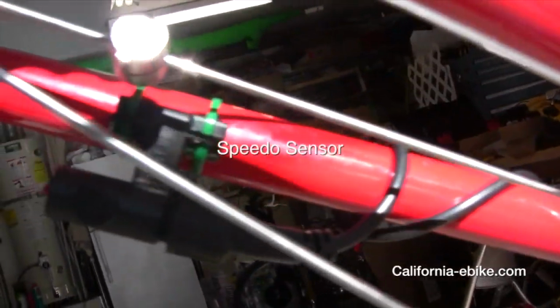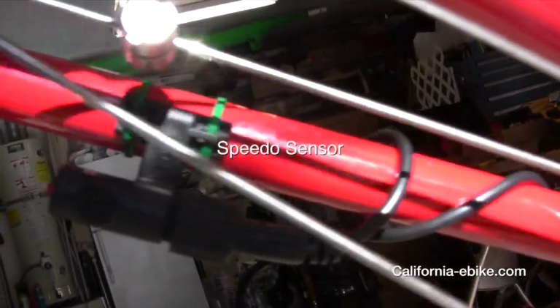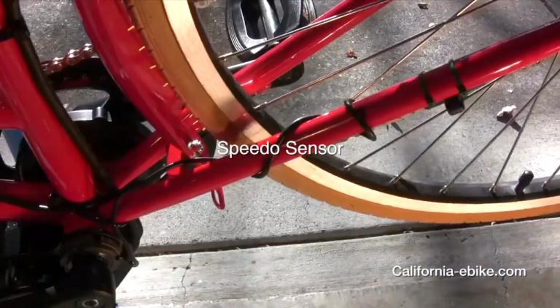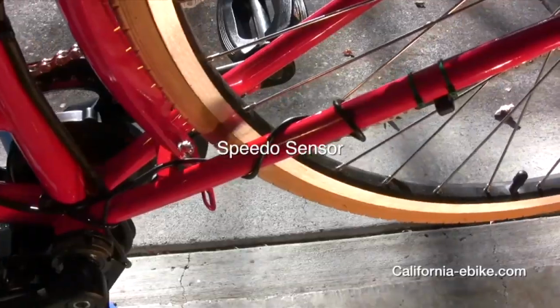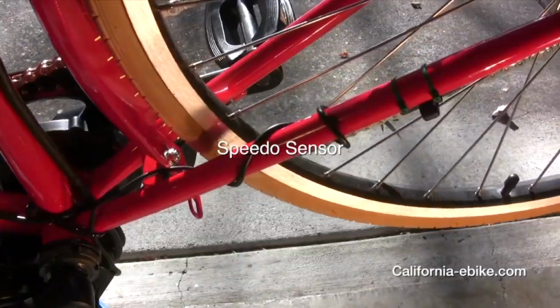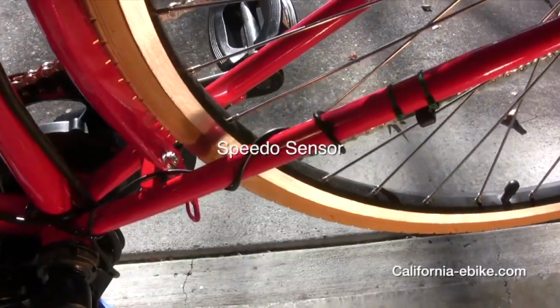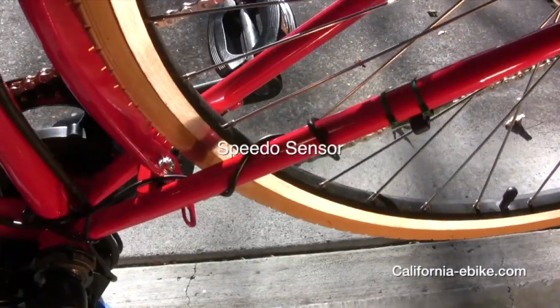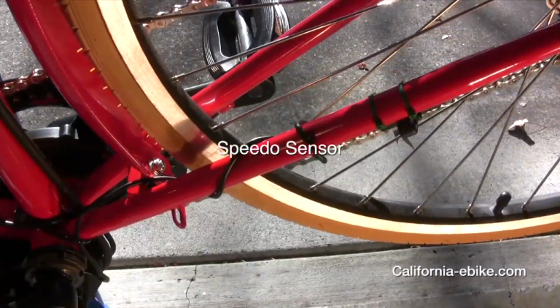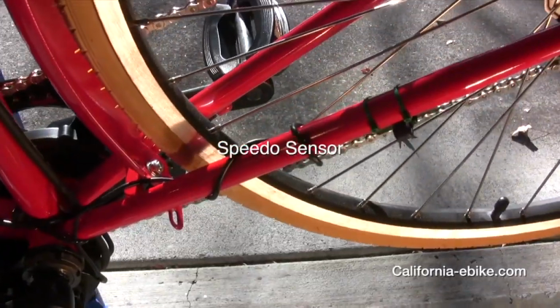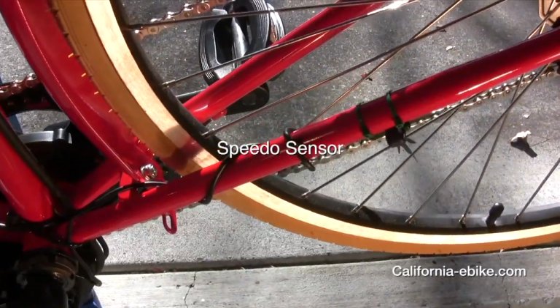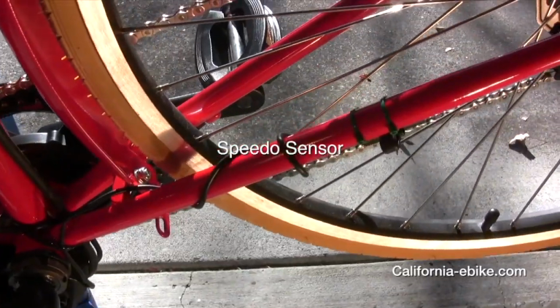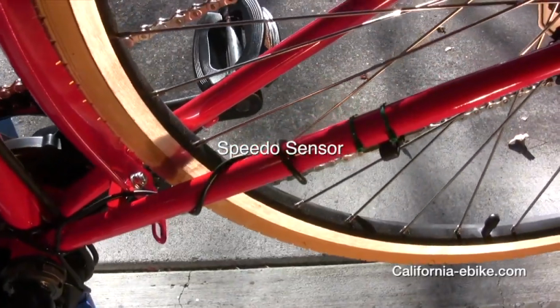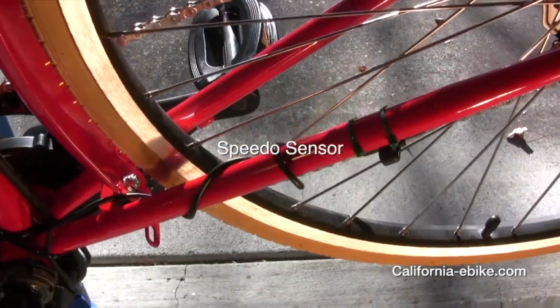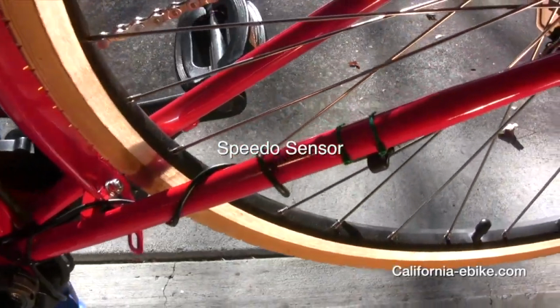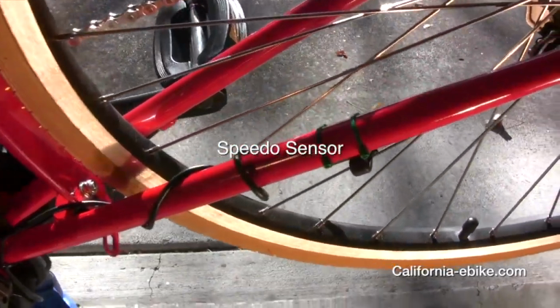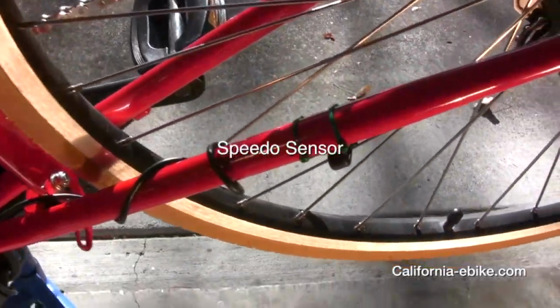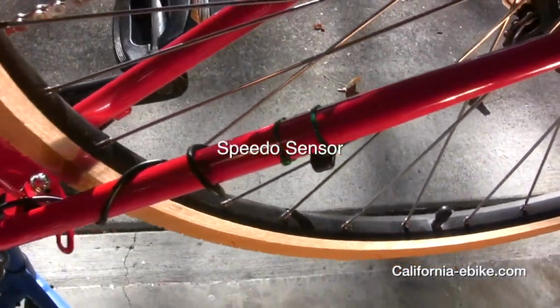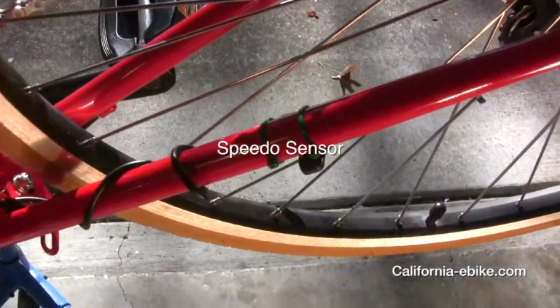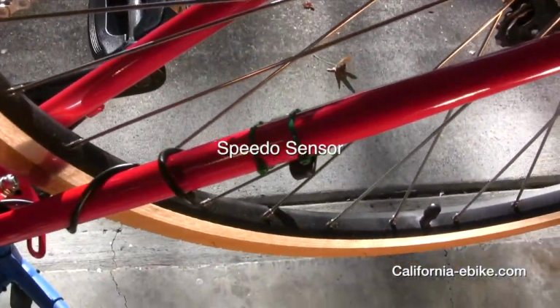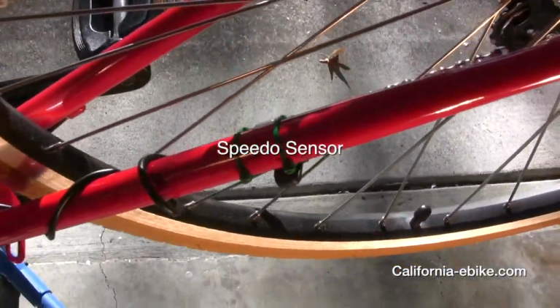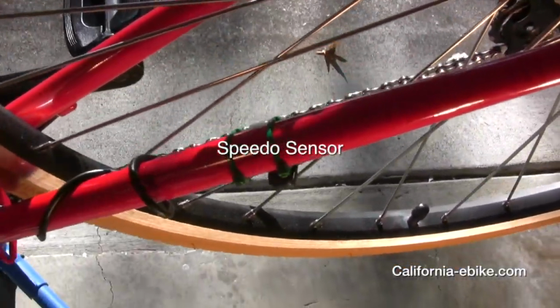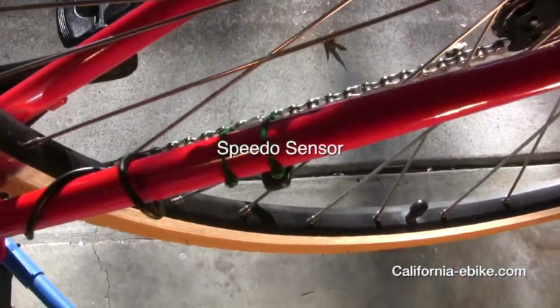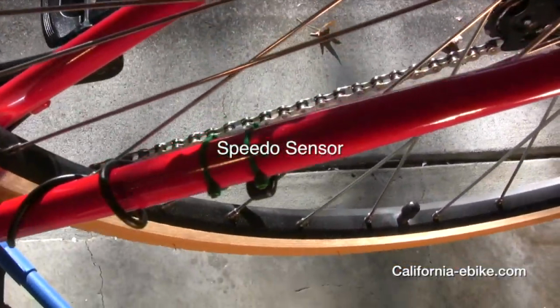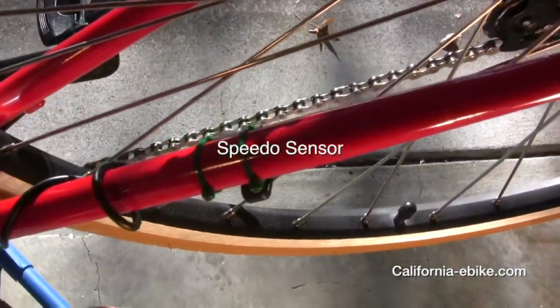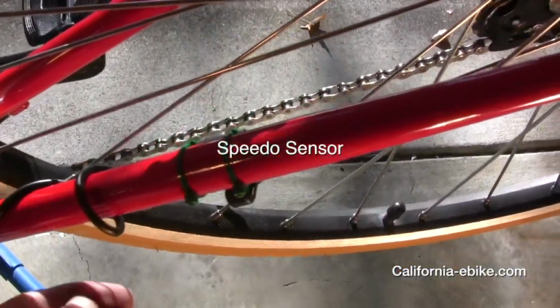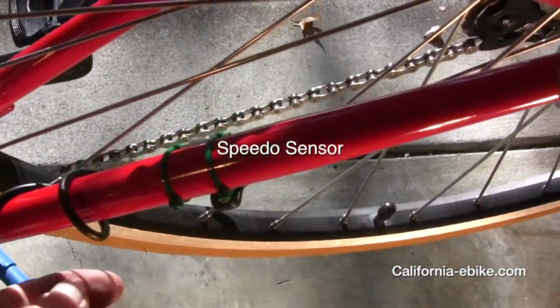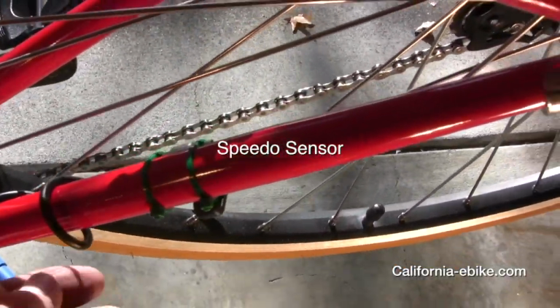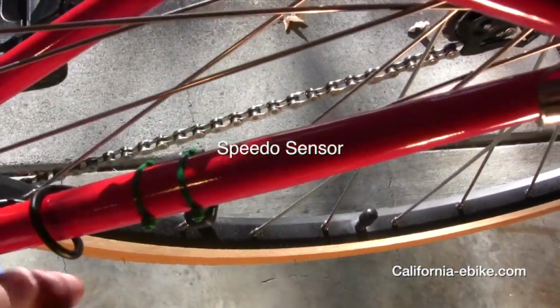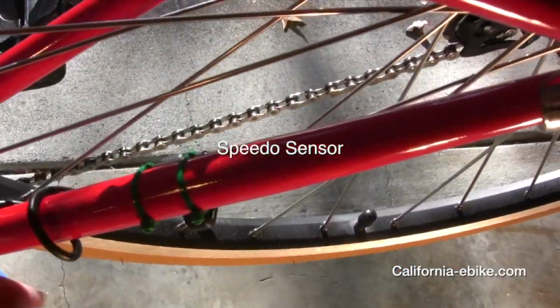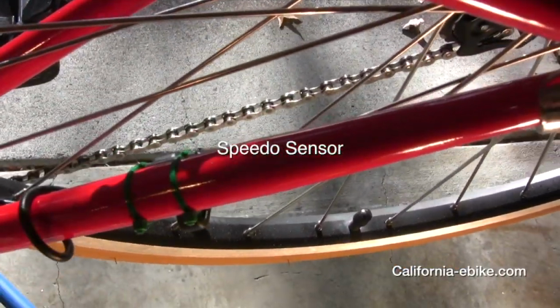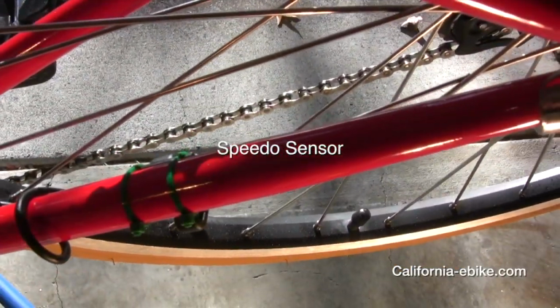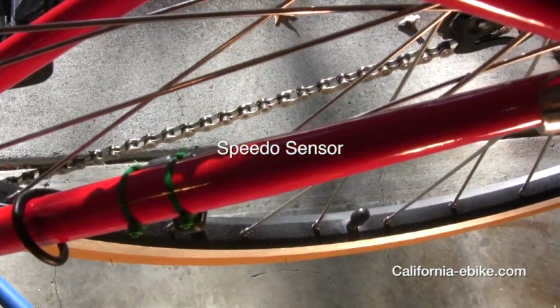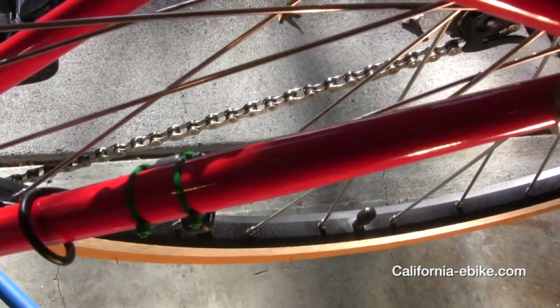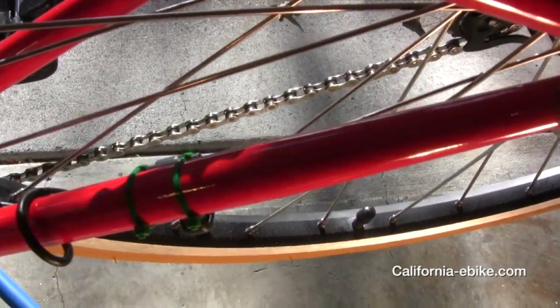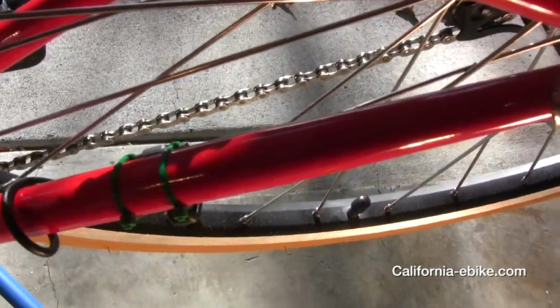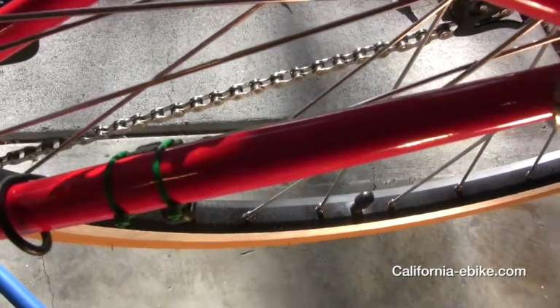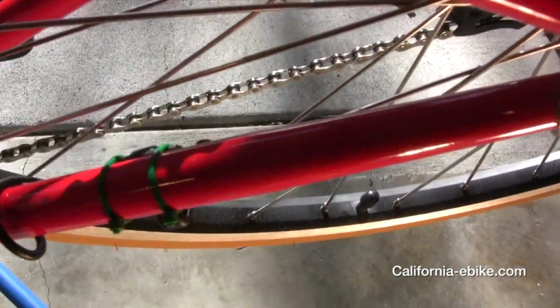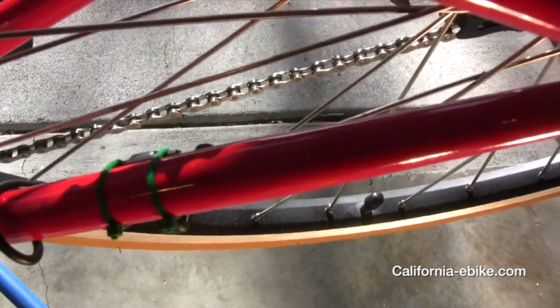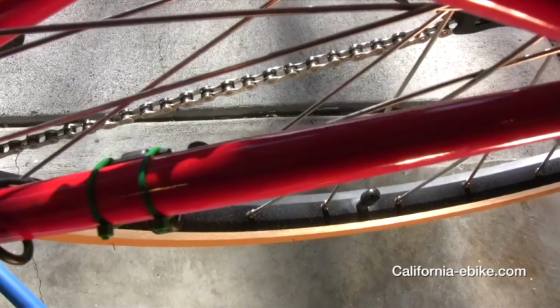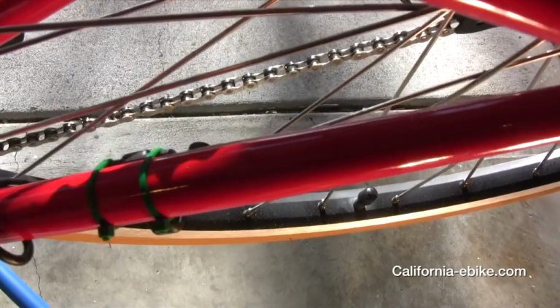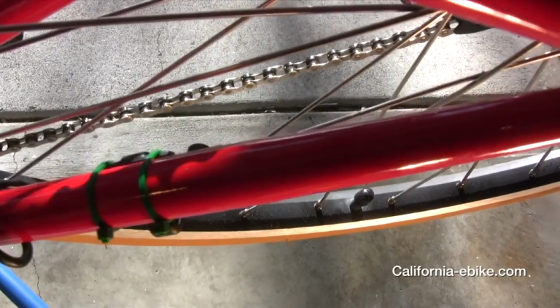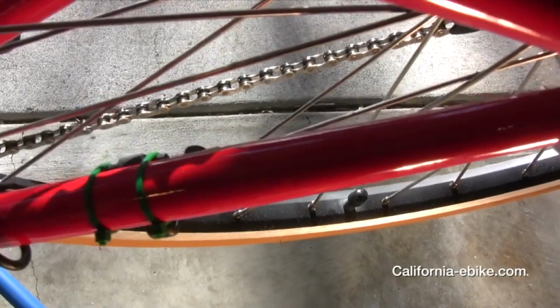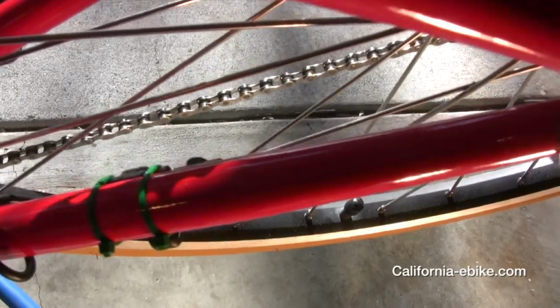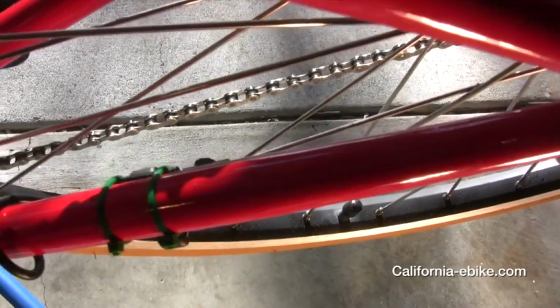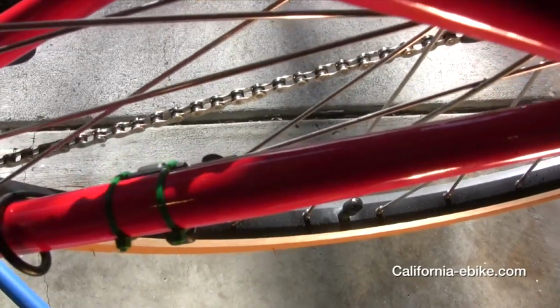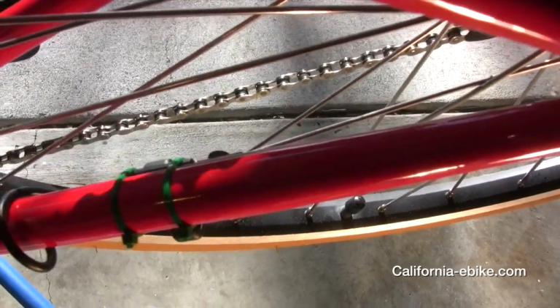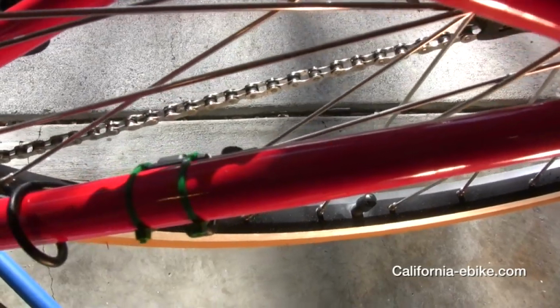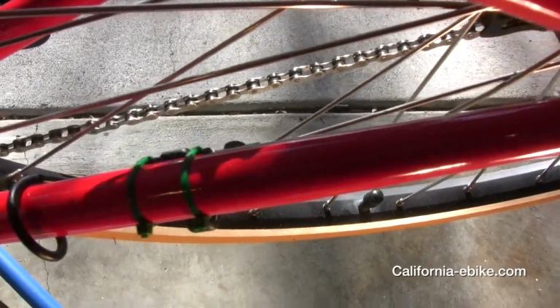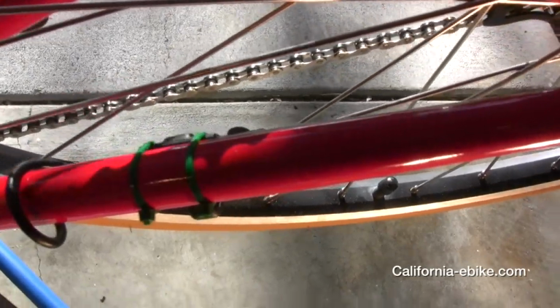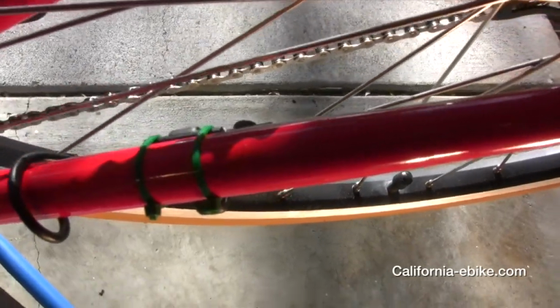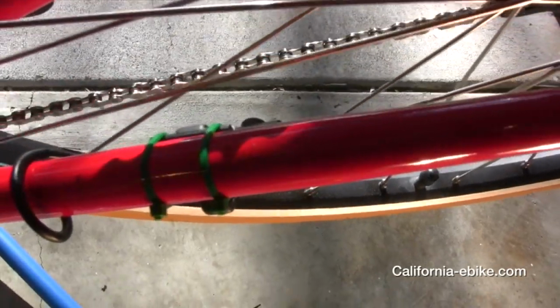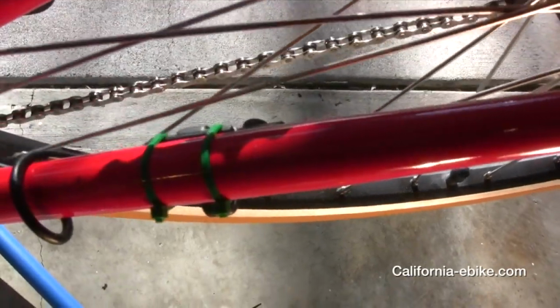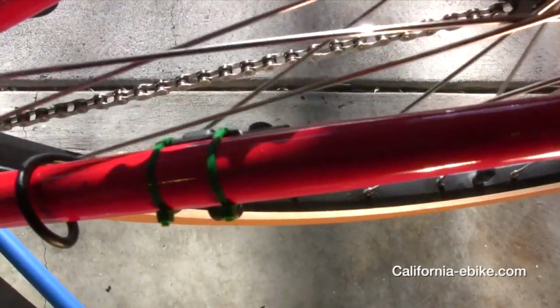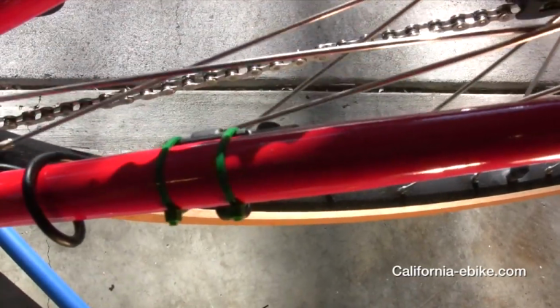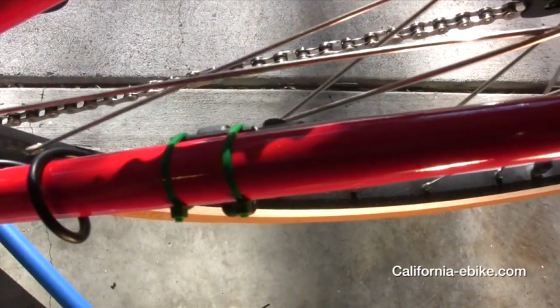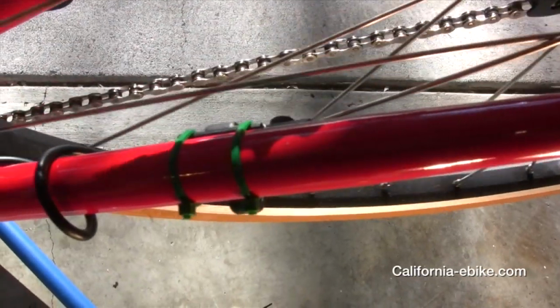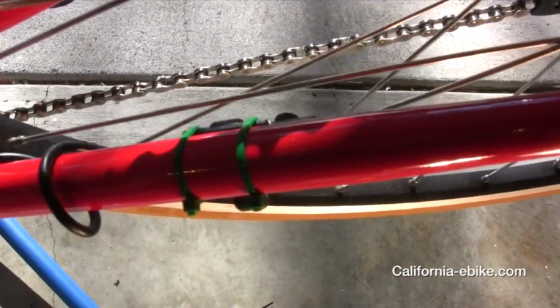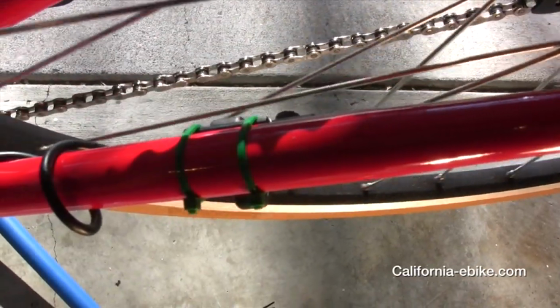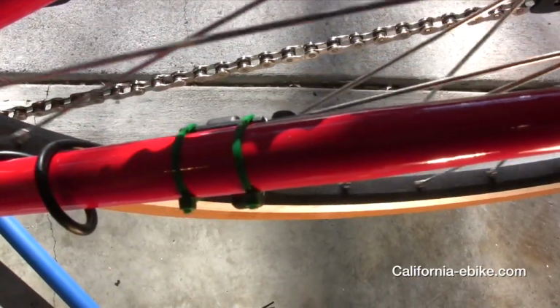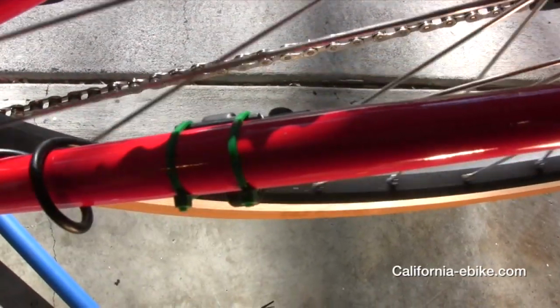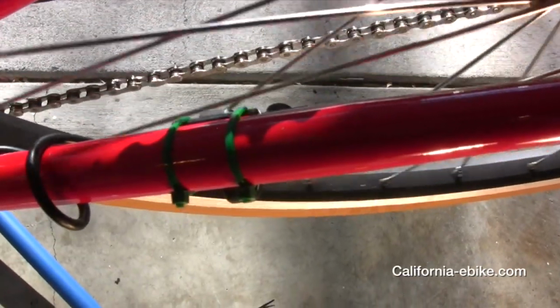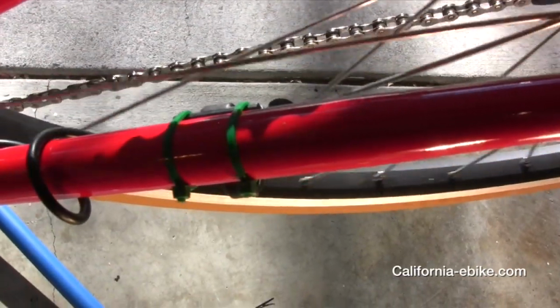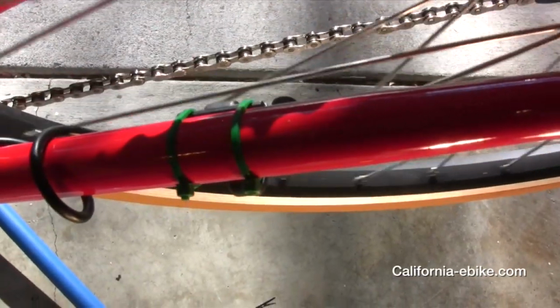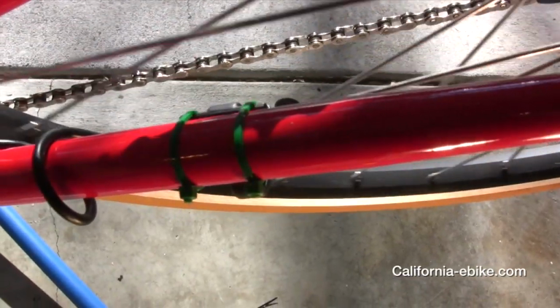Once you have established the position of the speedo sensor, tighten the screw in the side of that sensor arm to lock it in place.